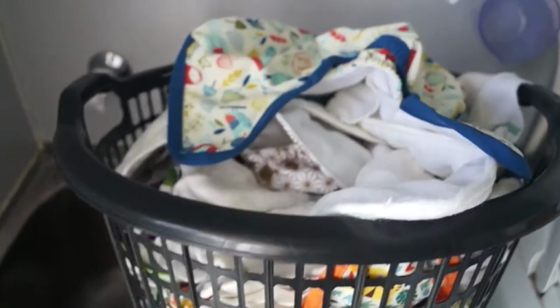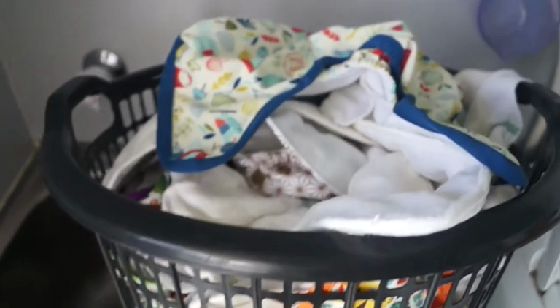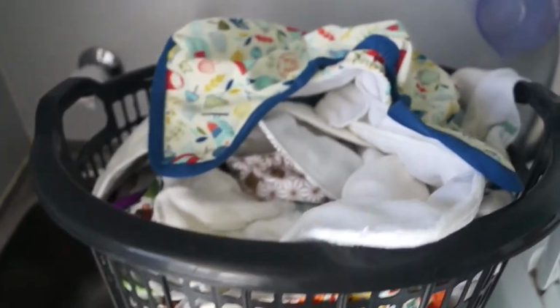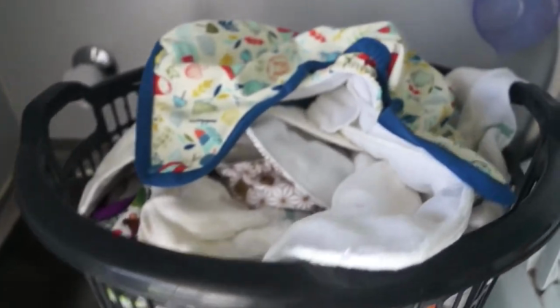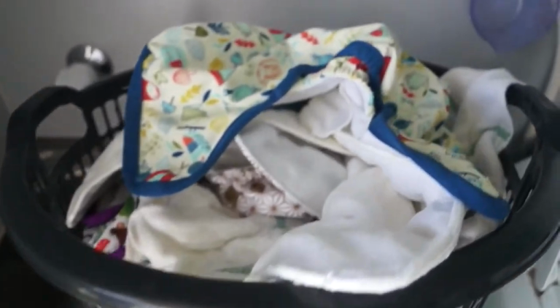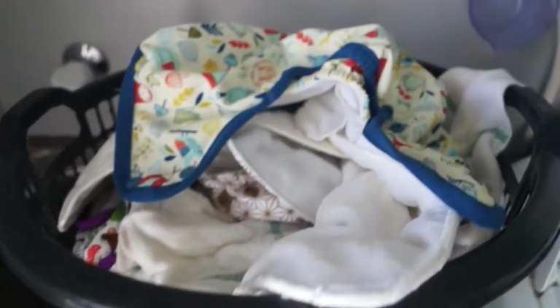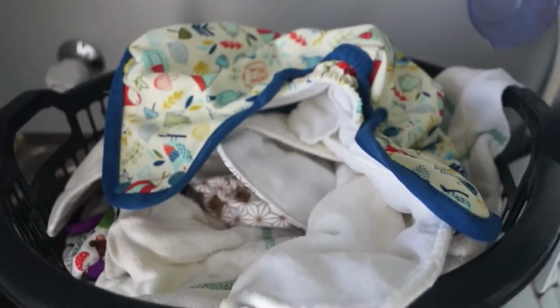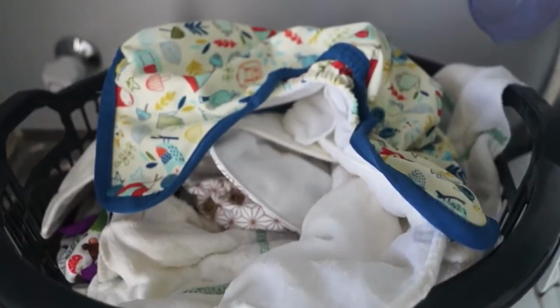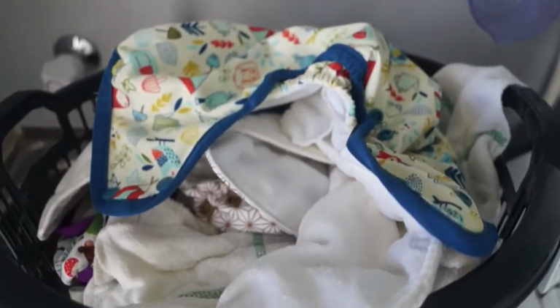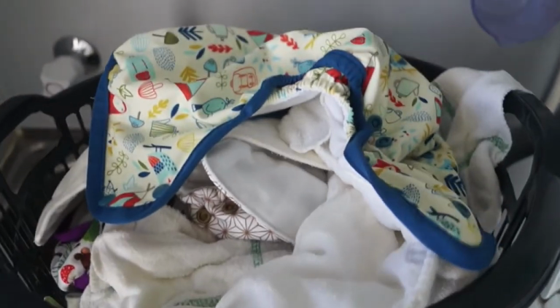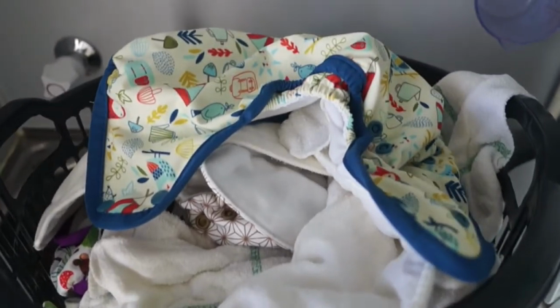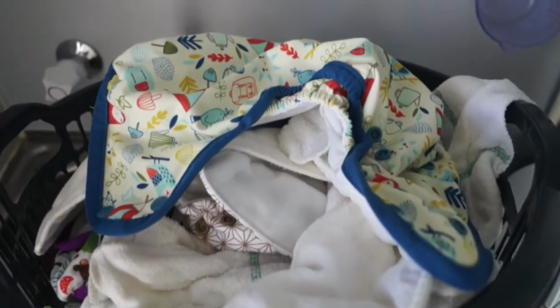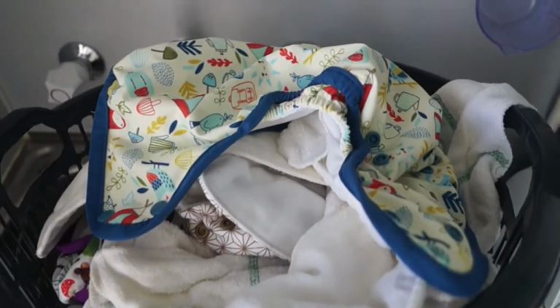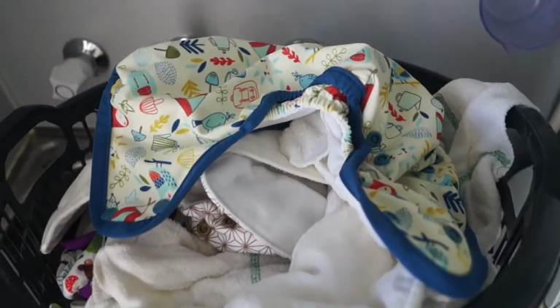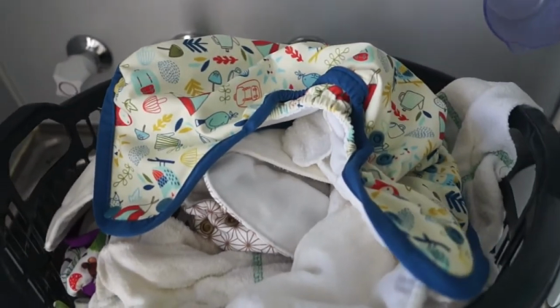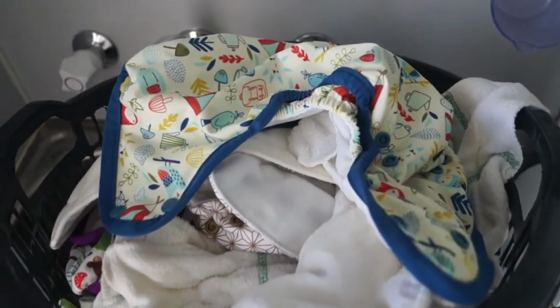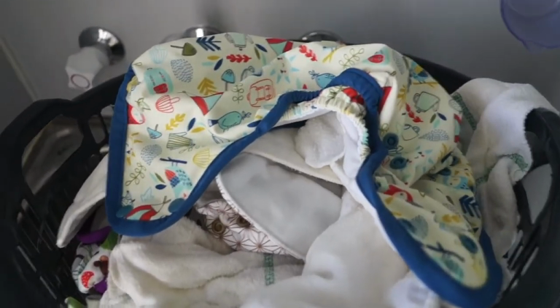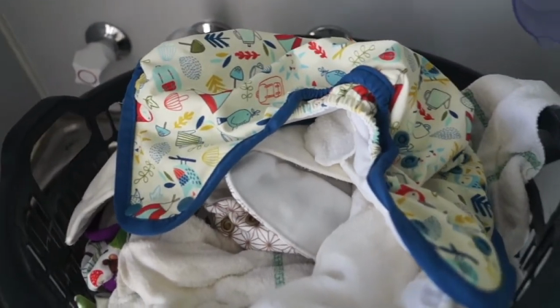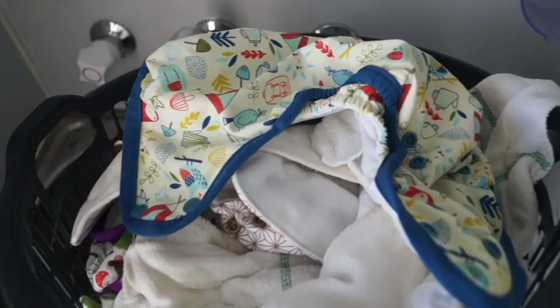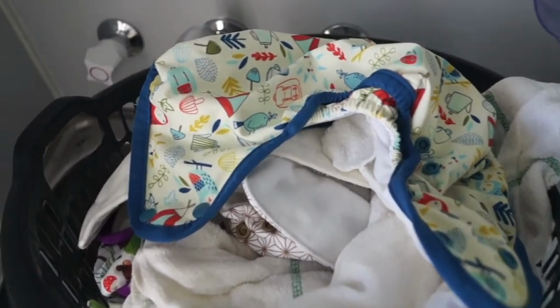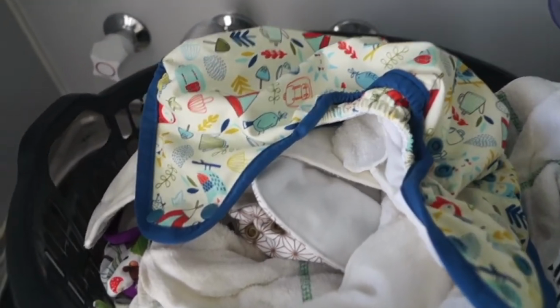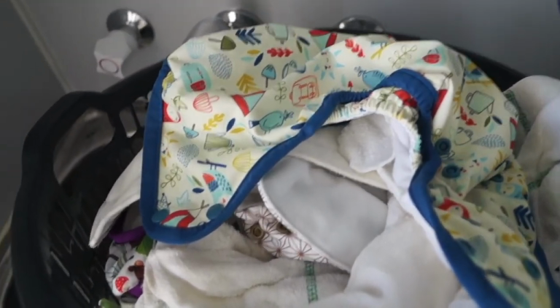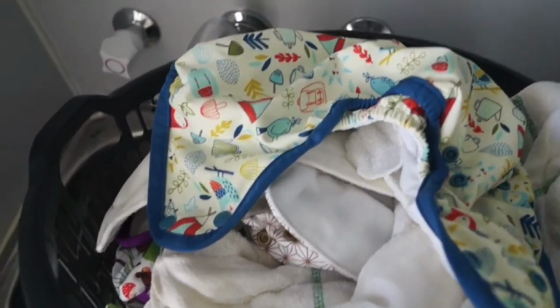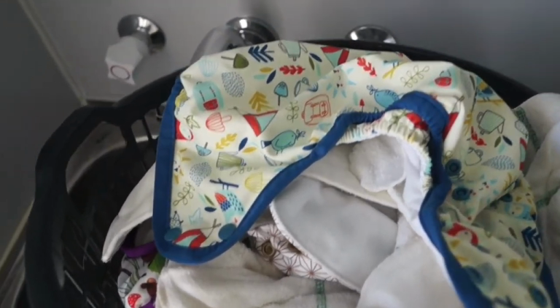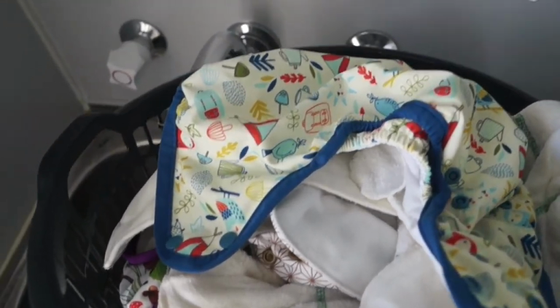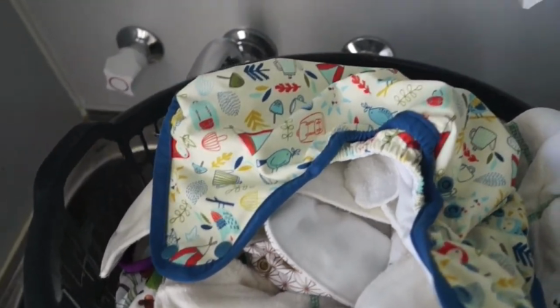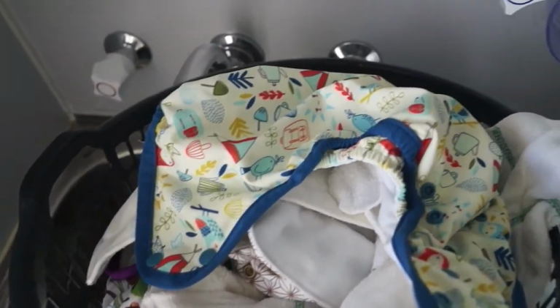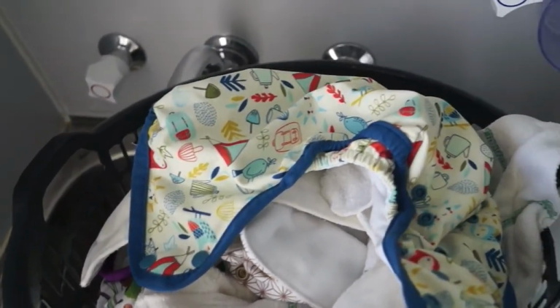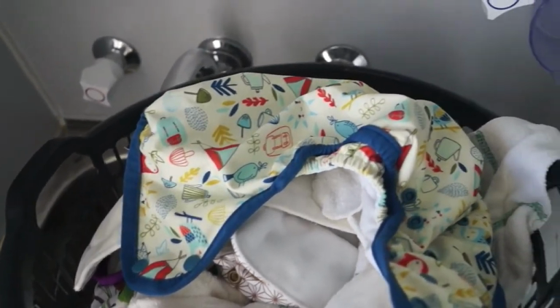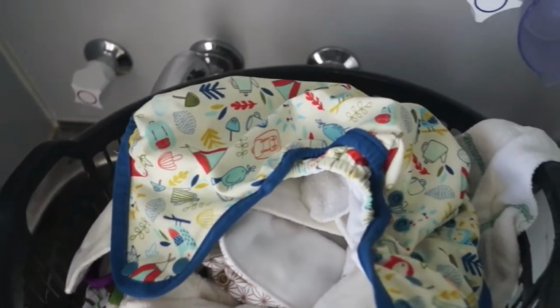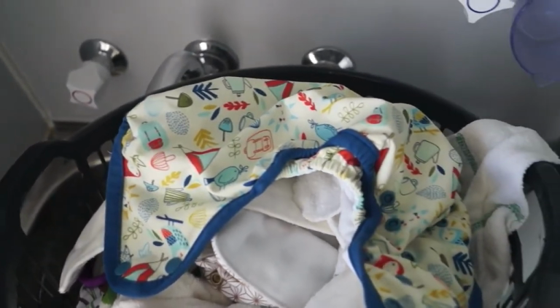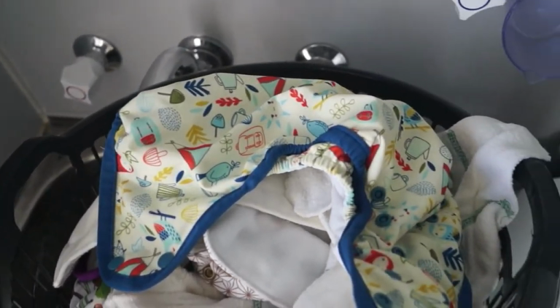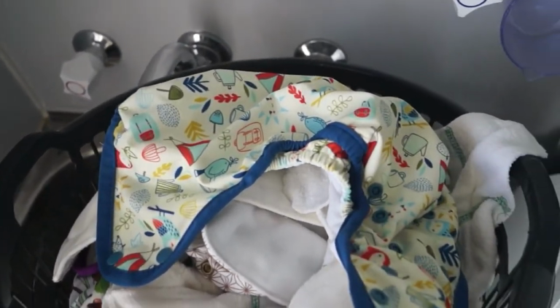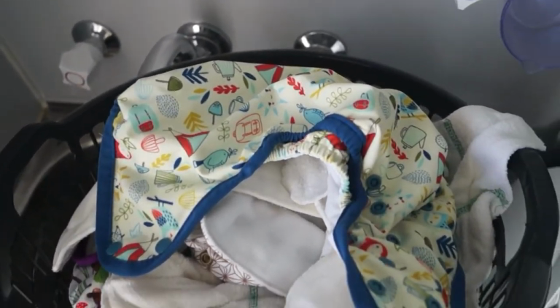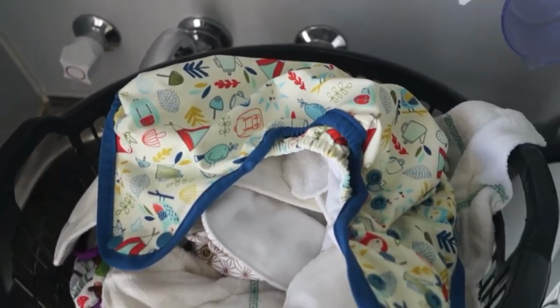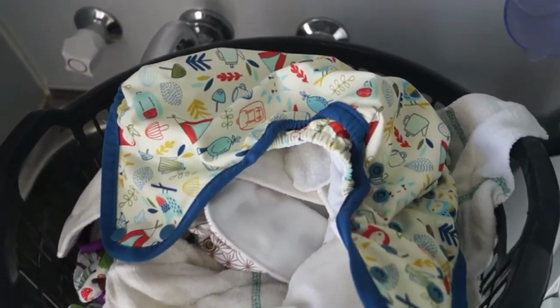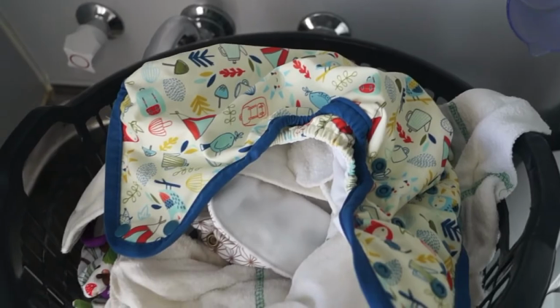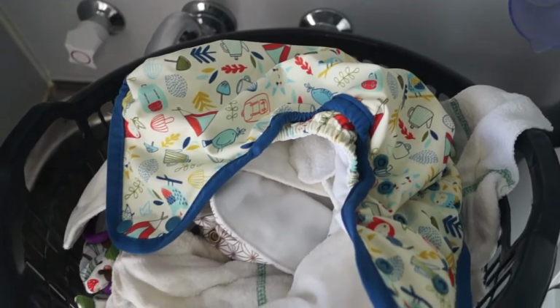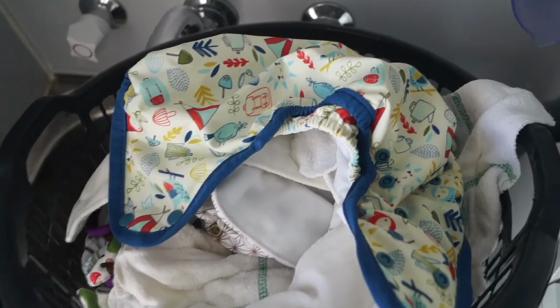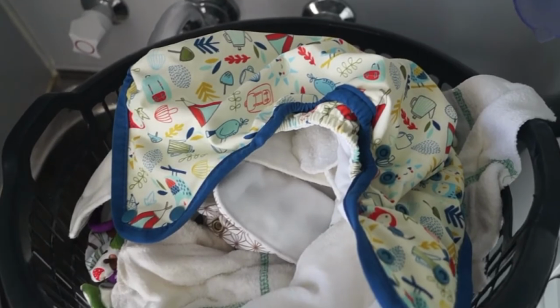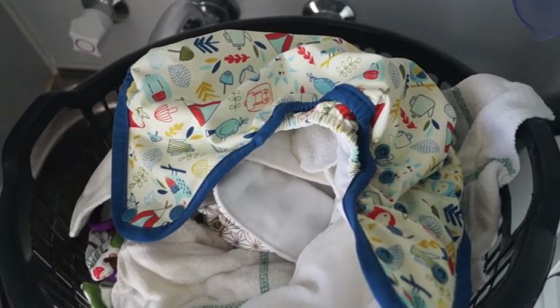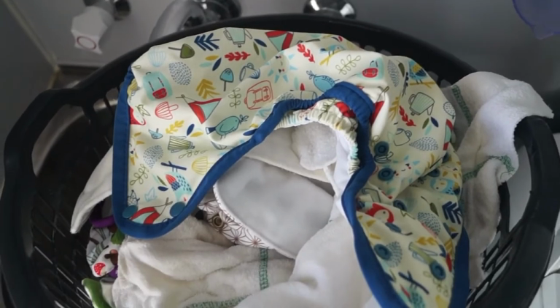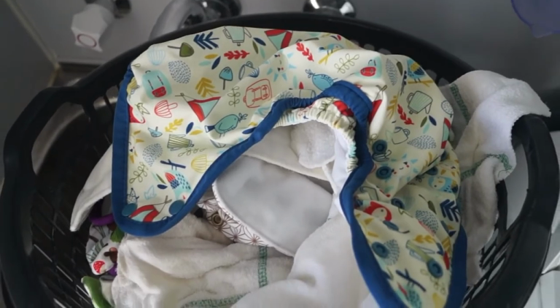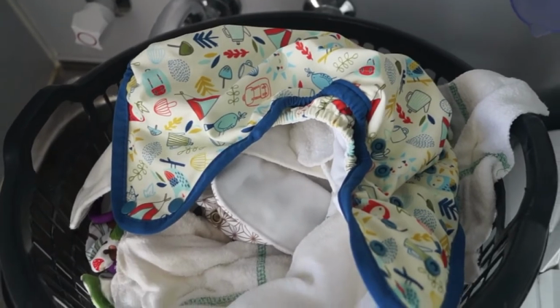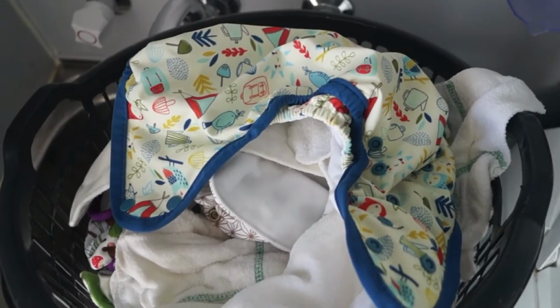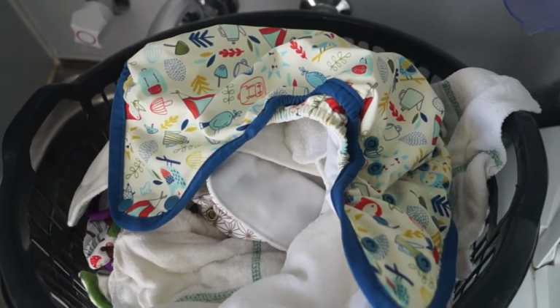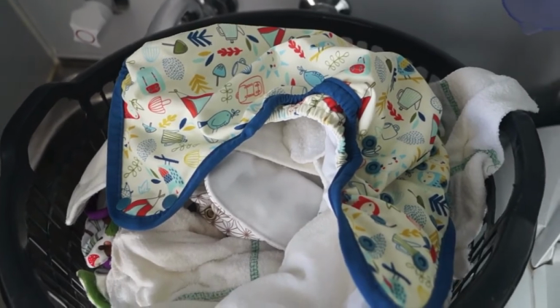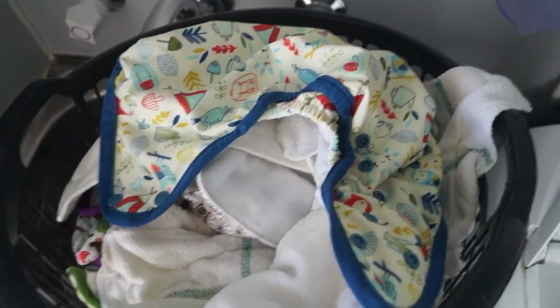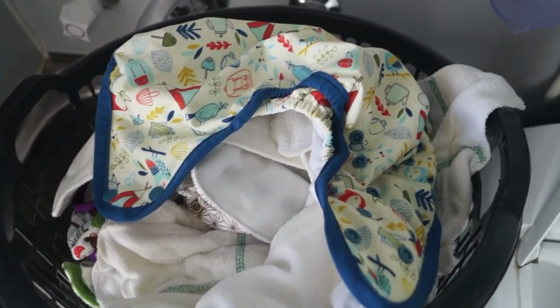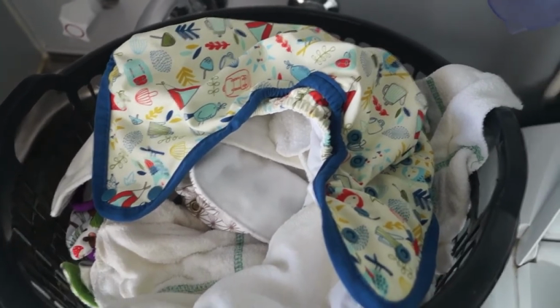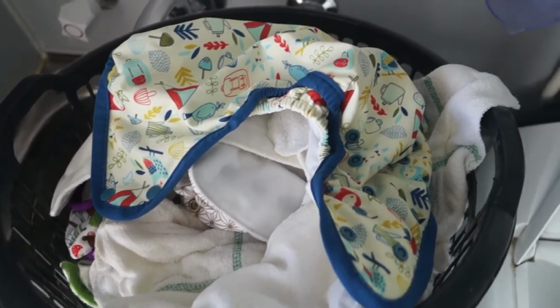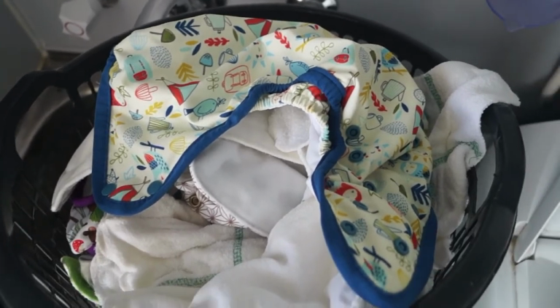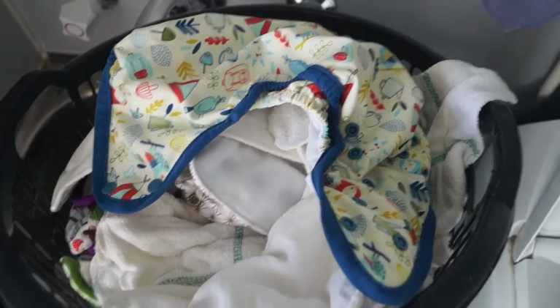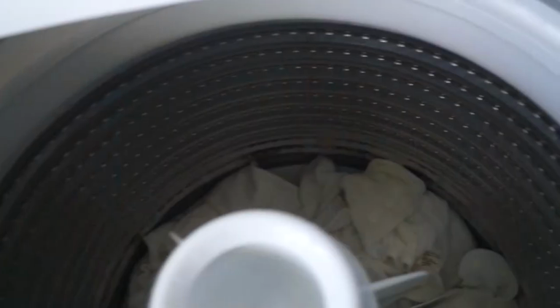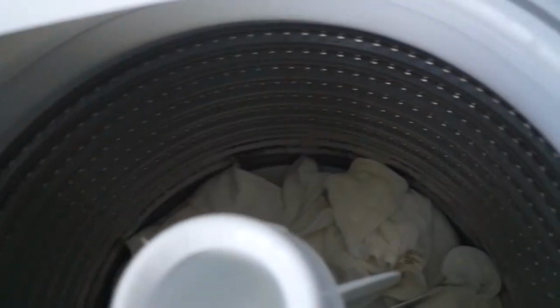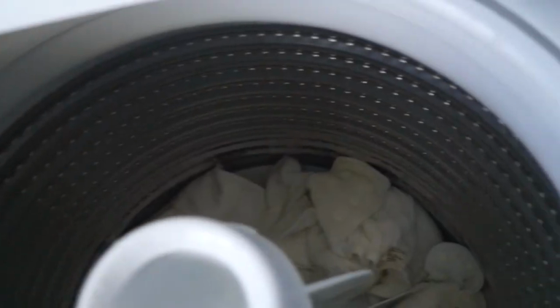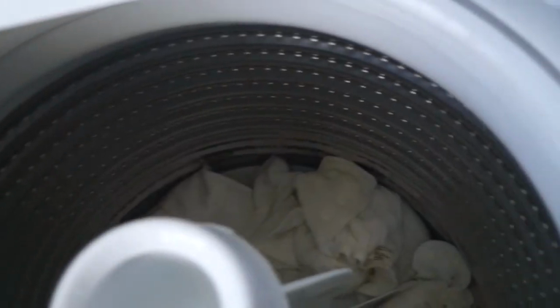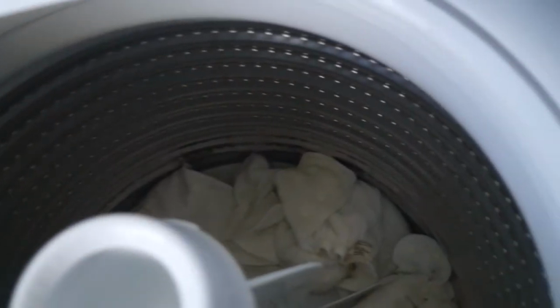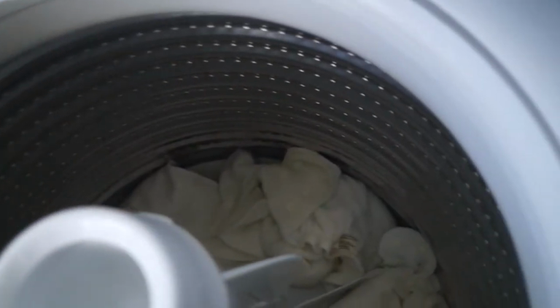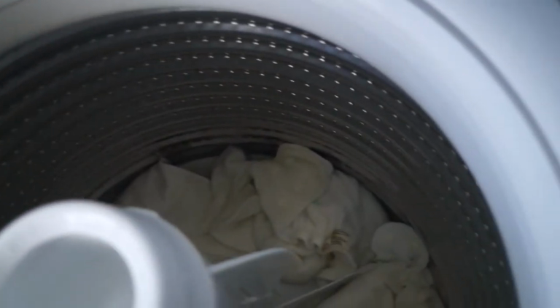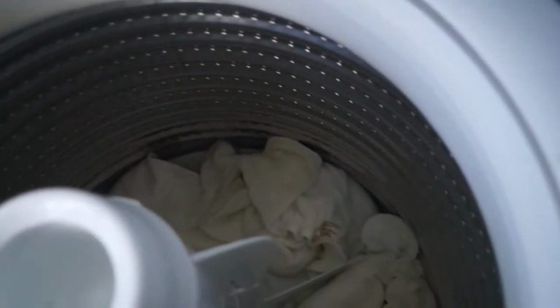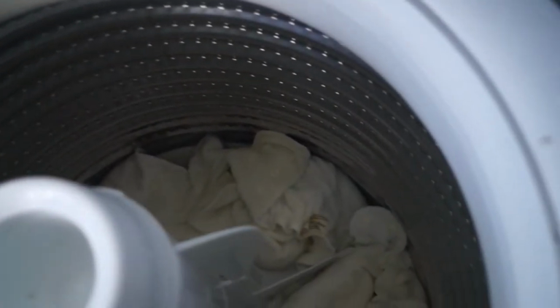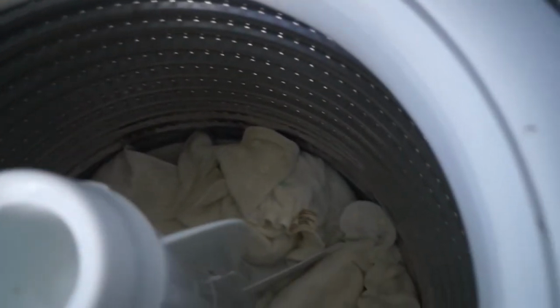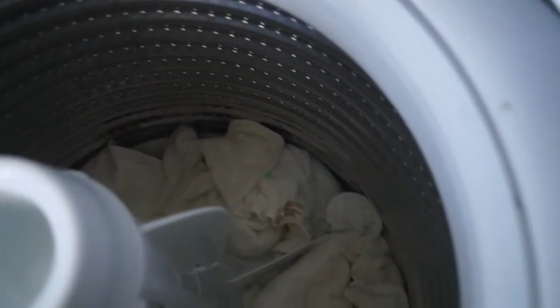I wash every second day and after each time I change my son I place the soiled nappy straight in here. No rinsing or soaking necessary.